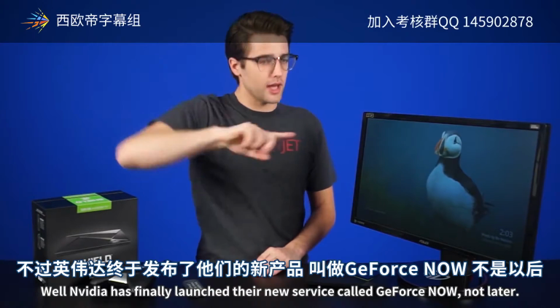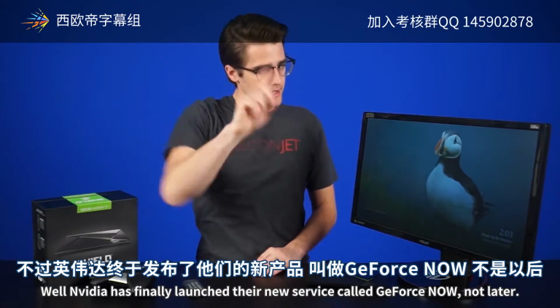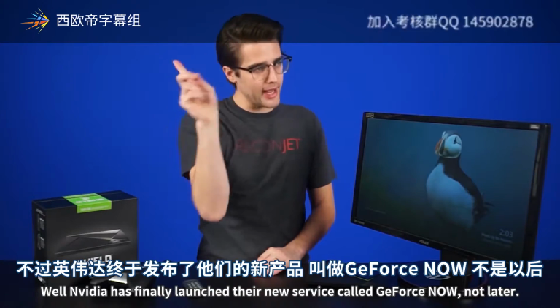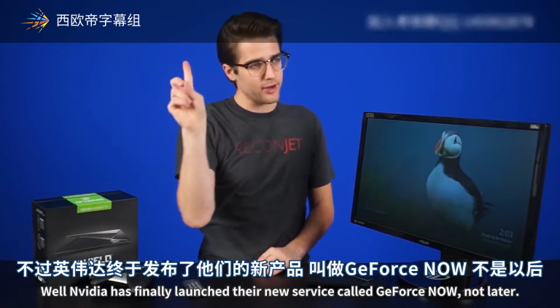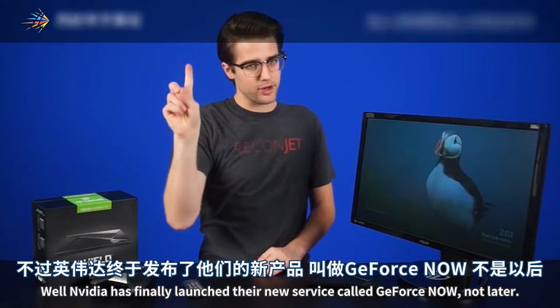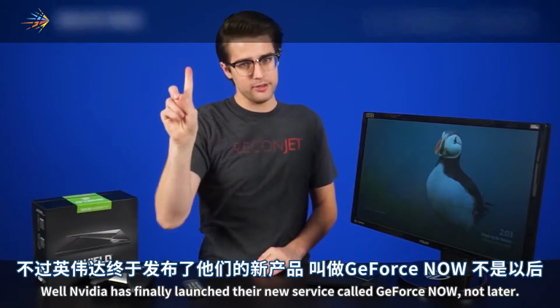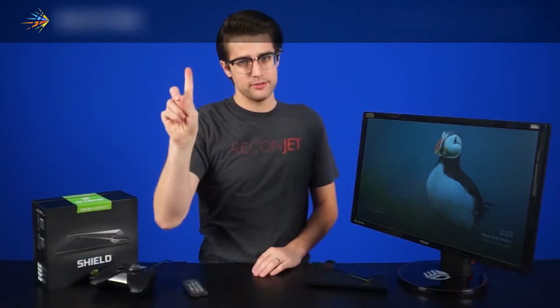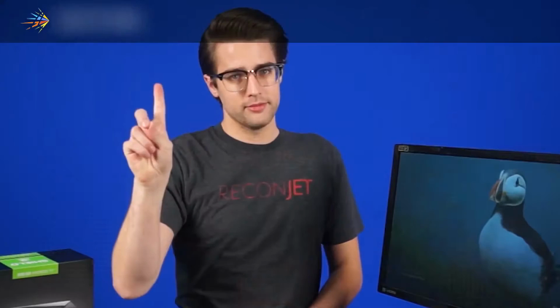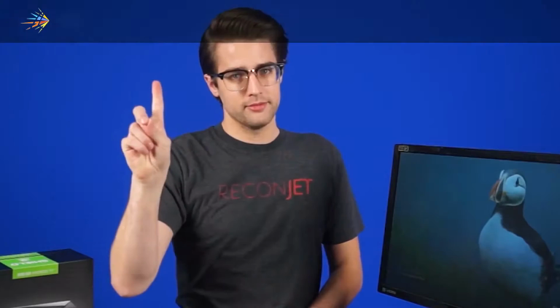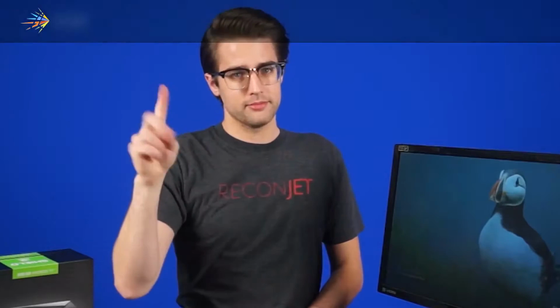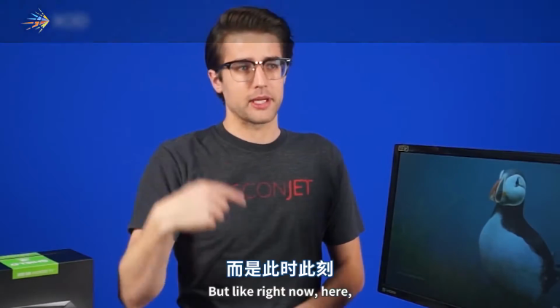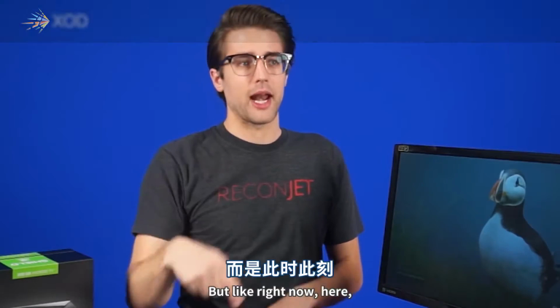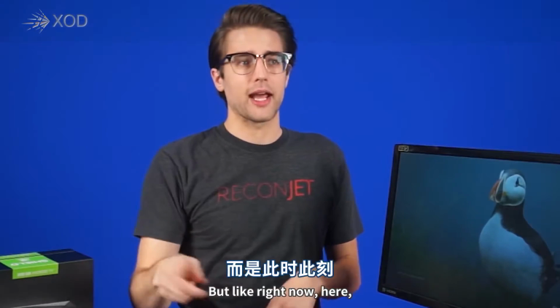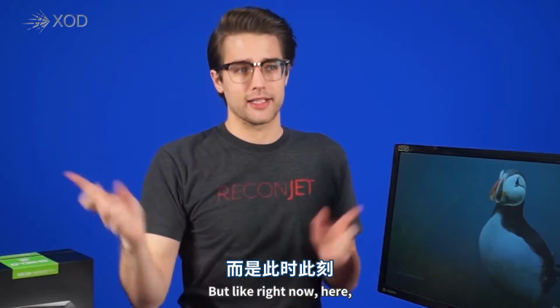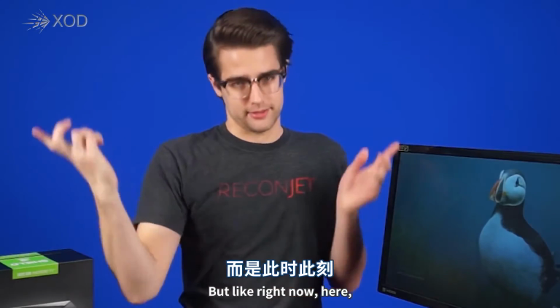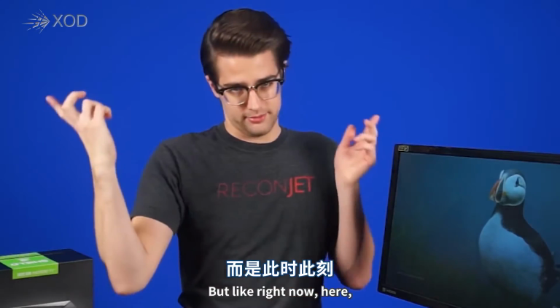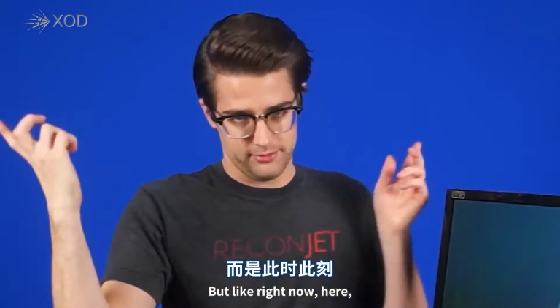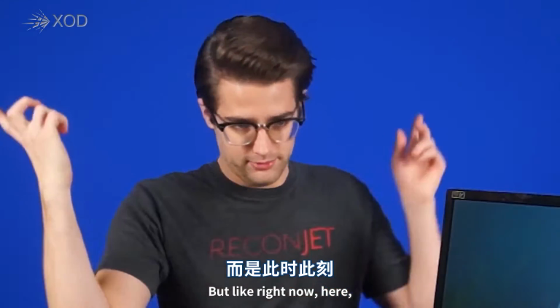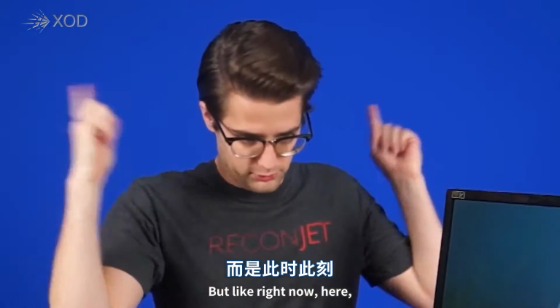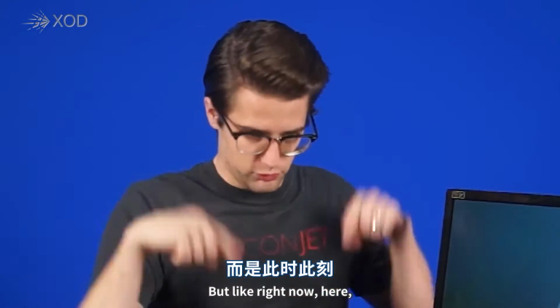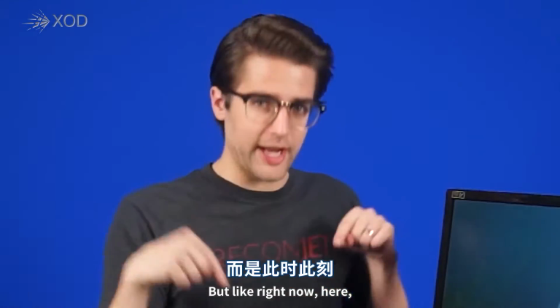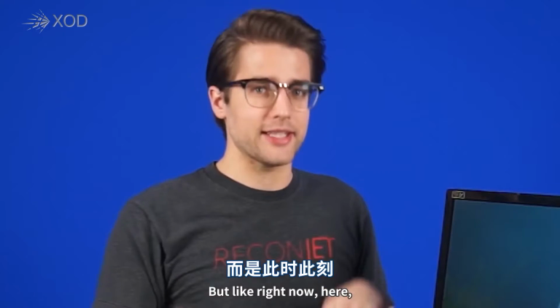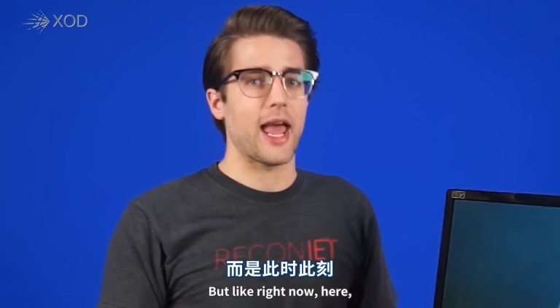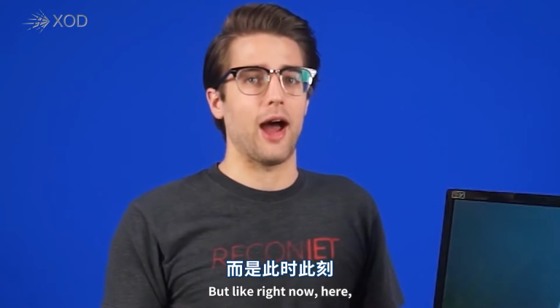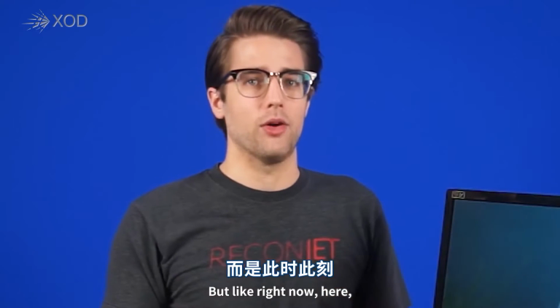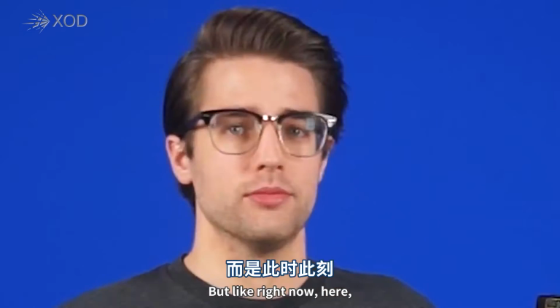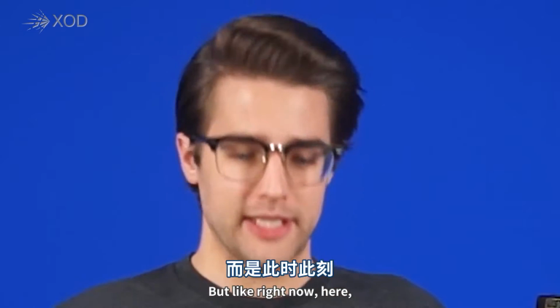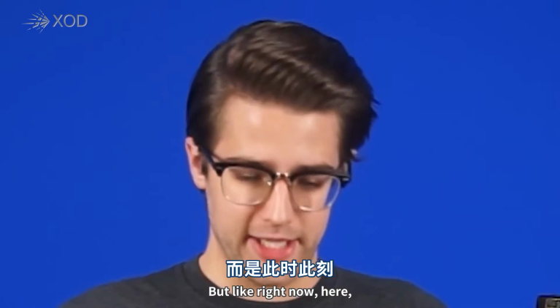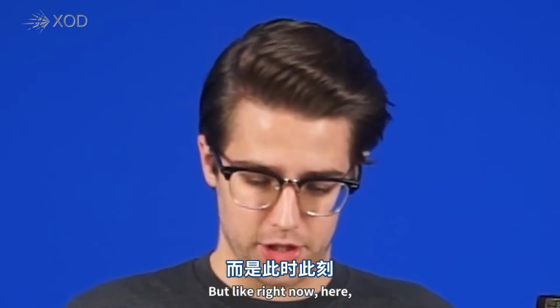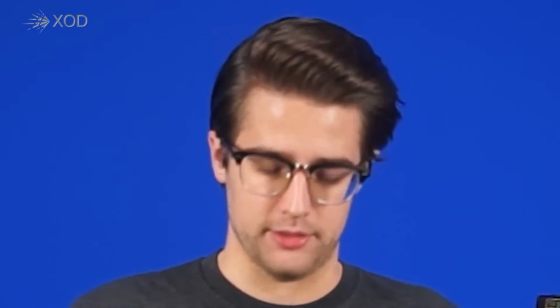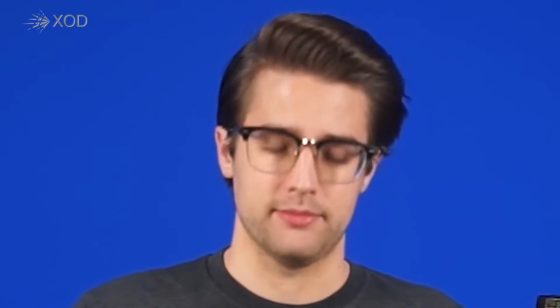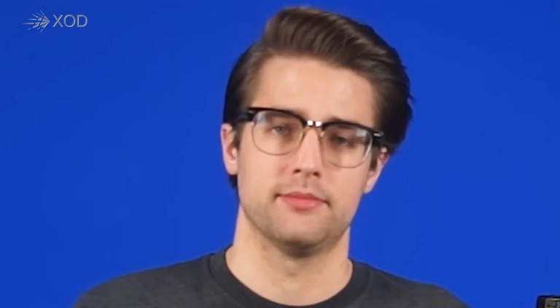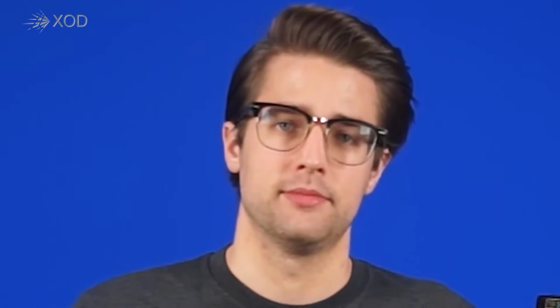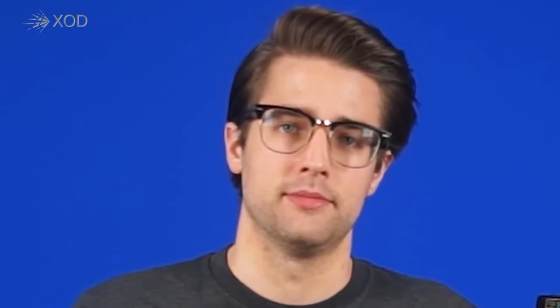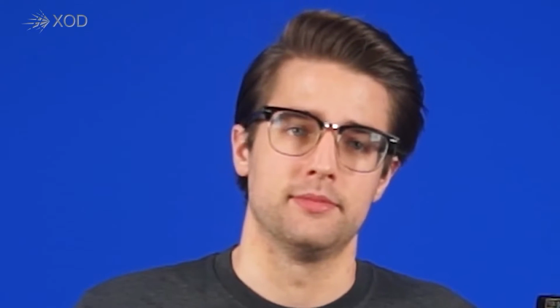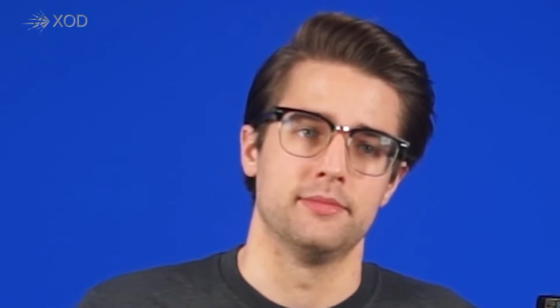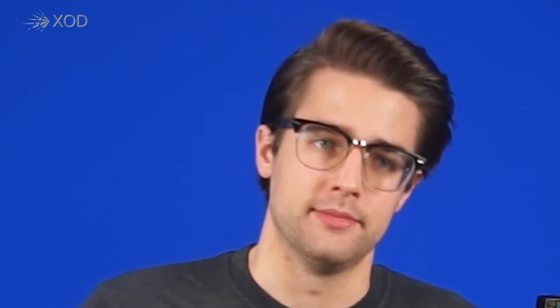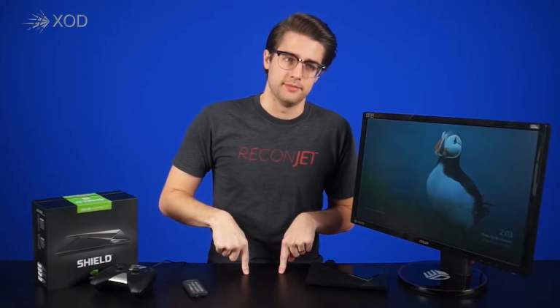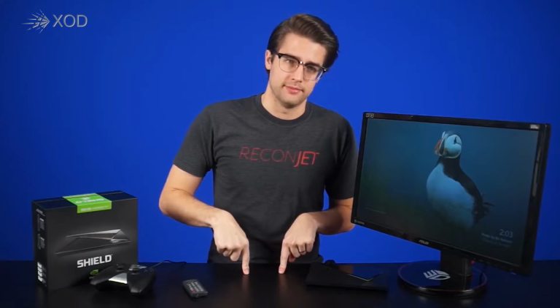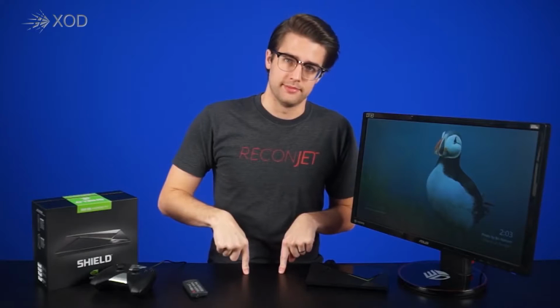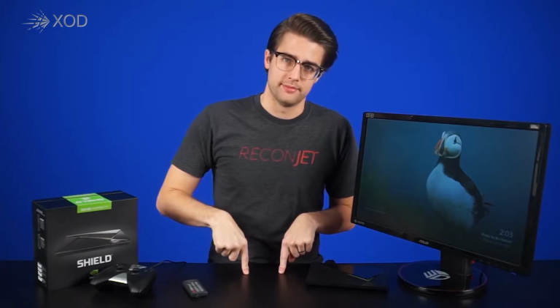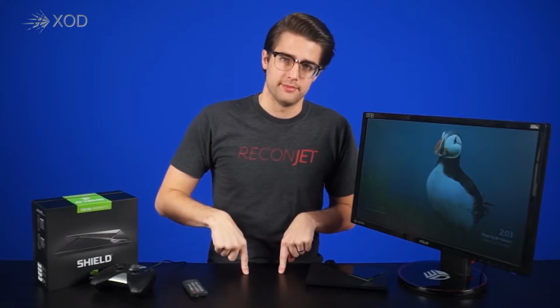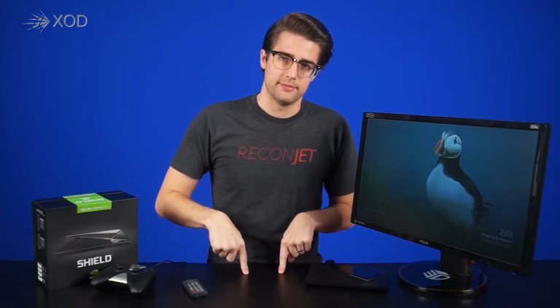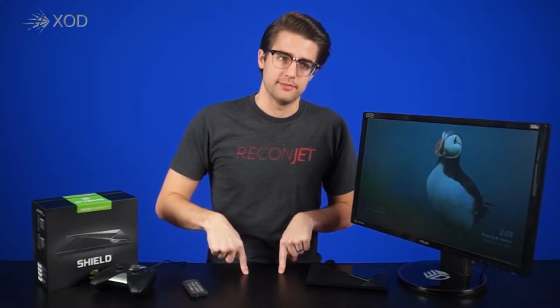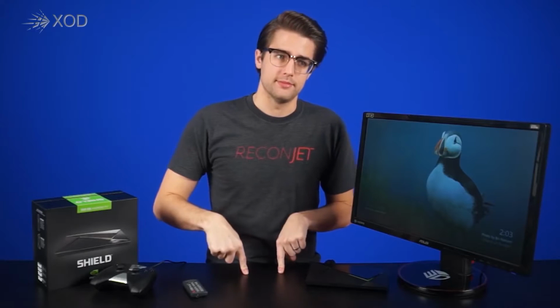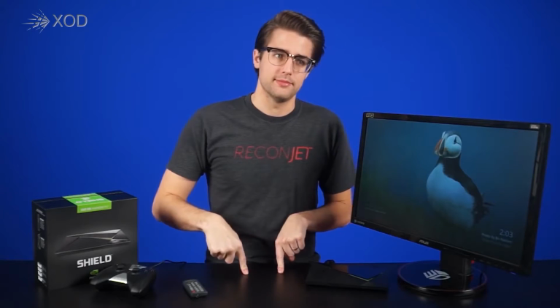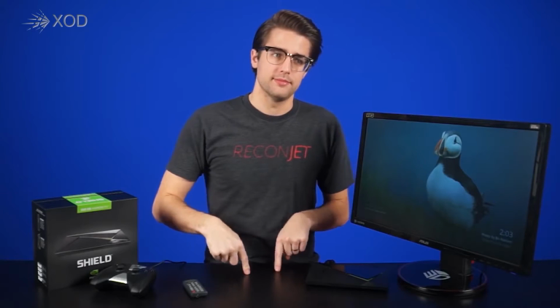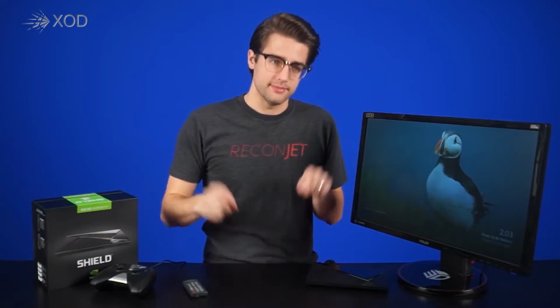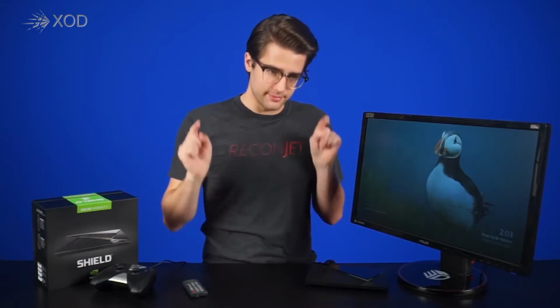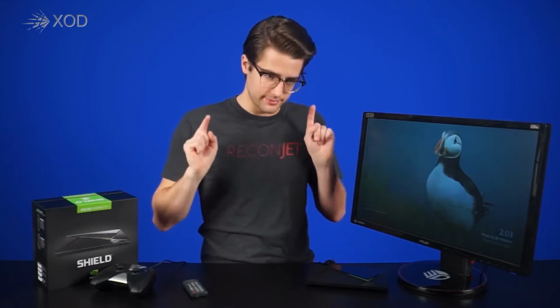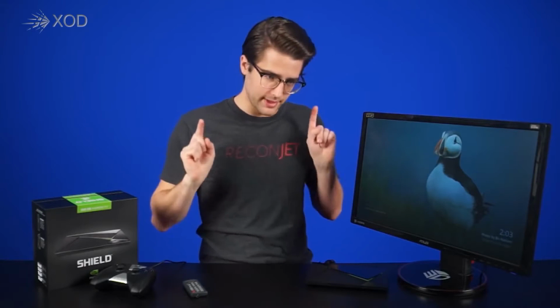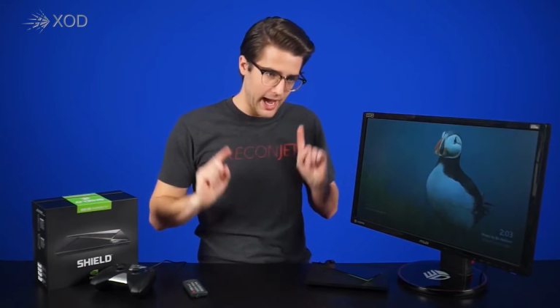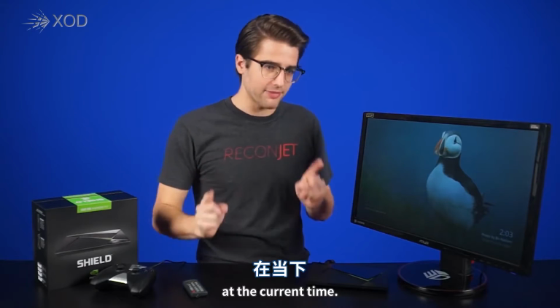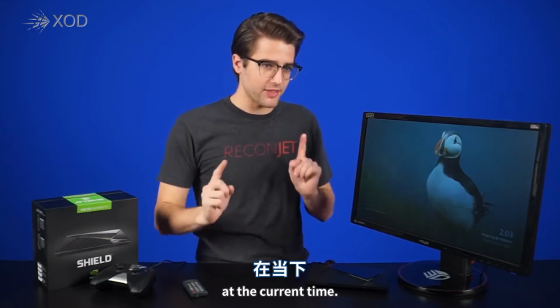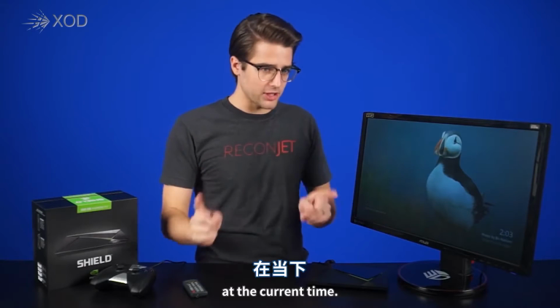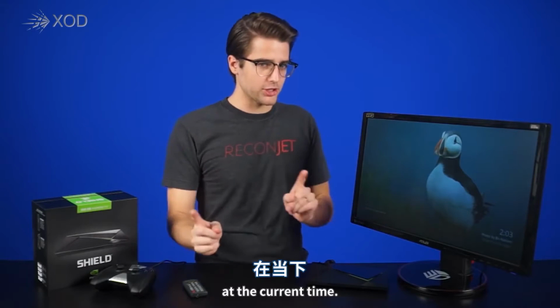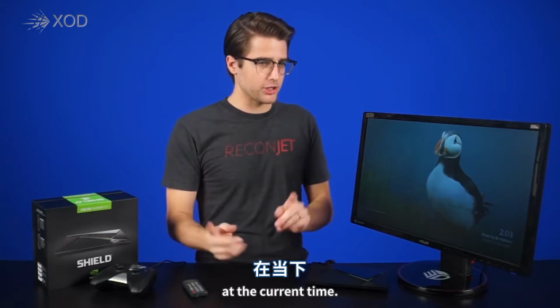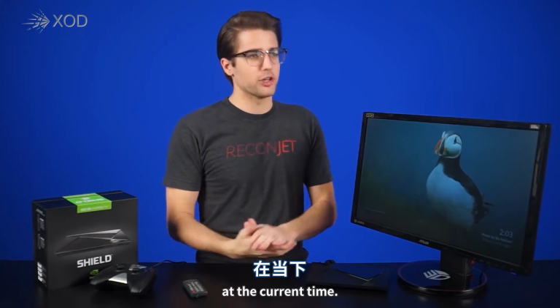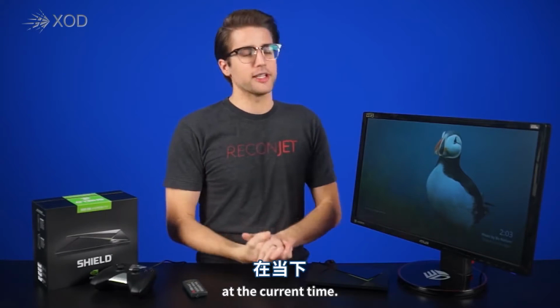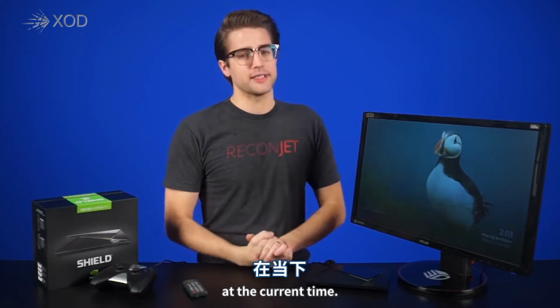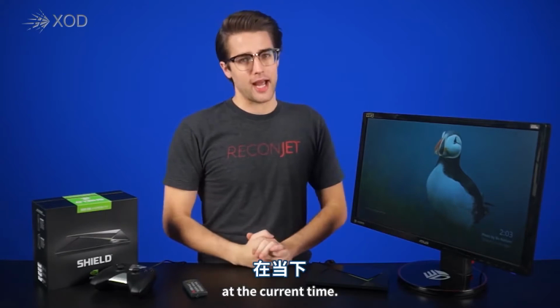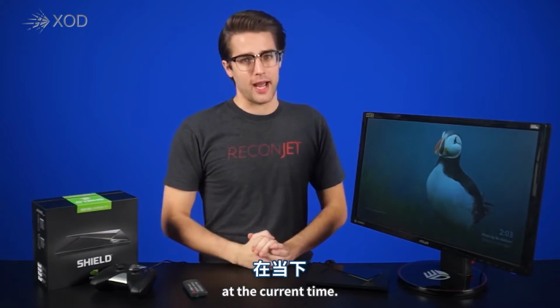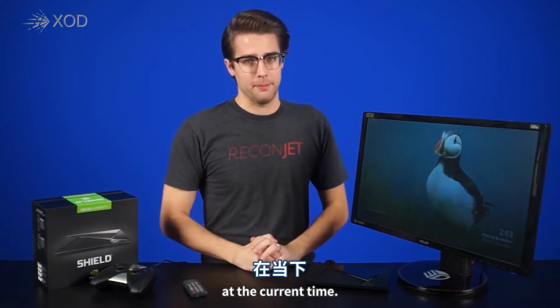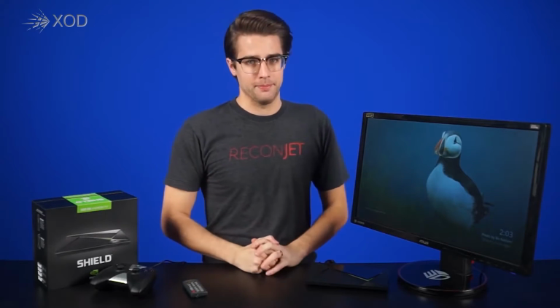Not later, but like, right now. Here. At the current time.